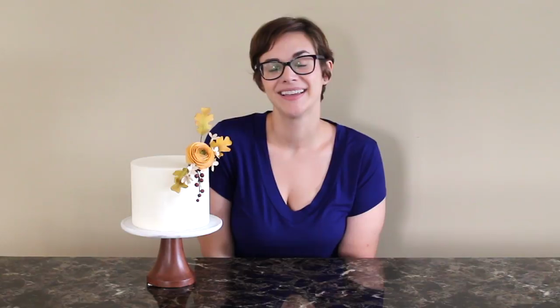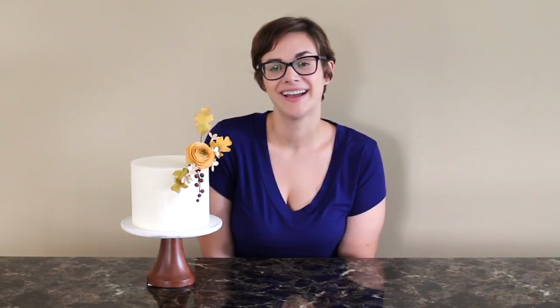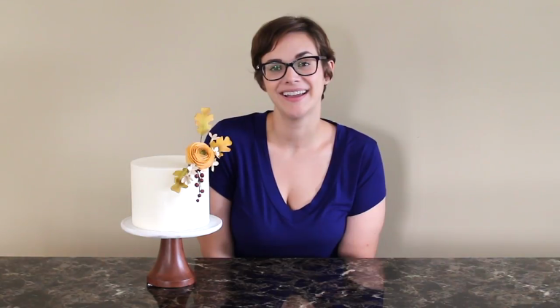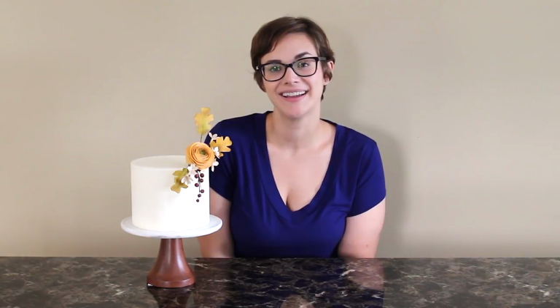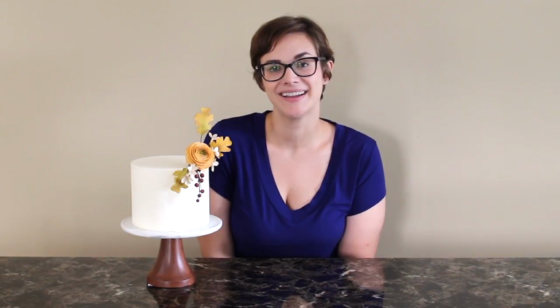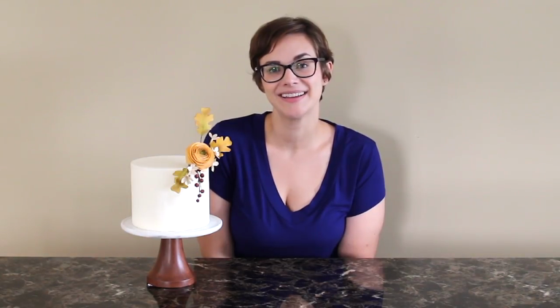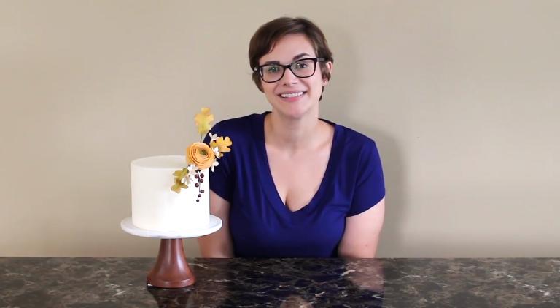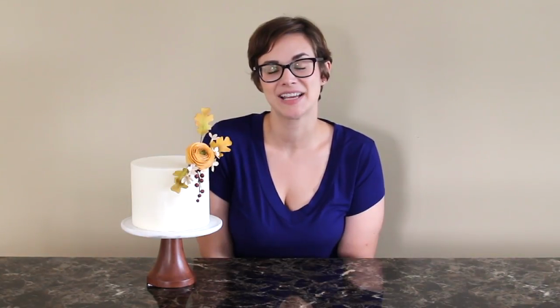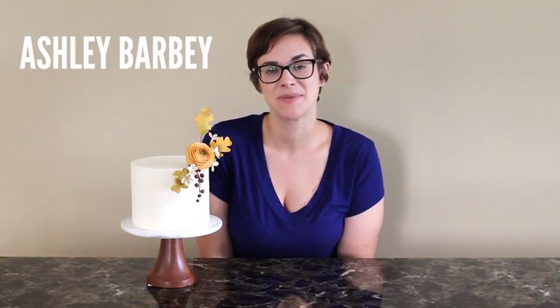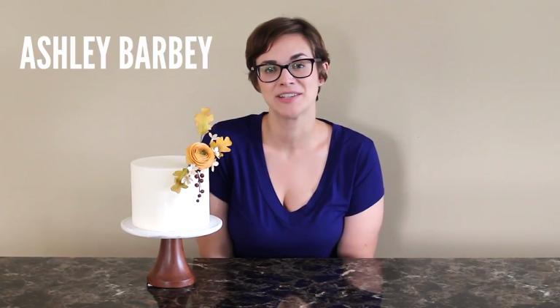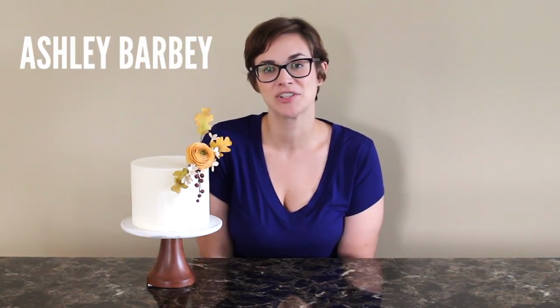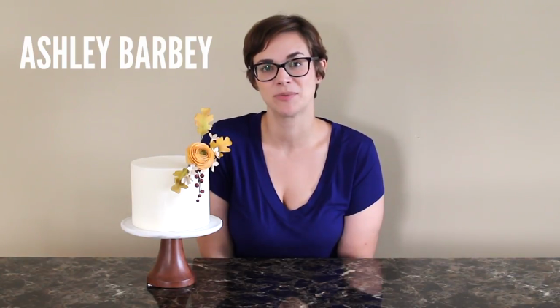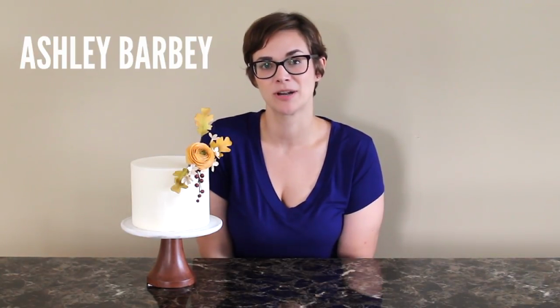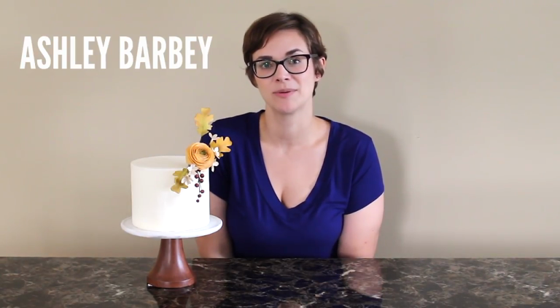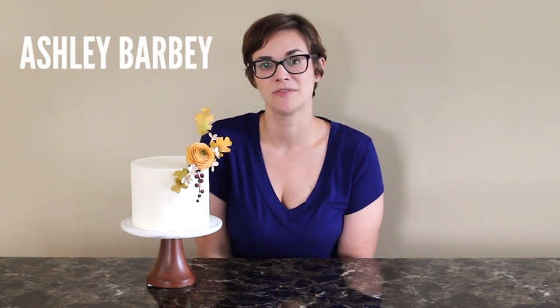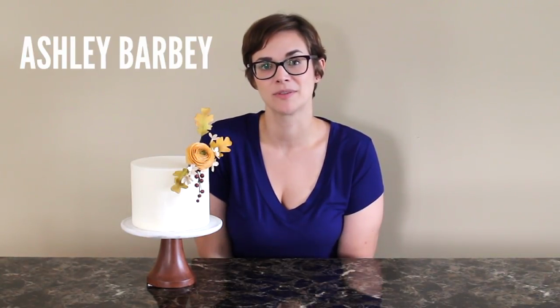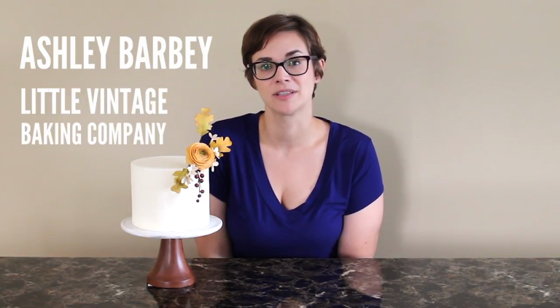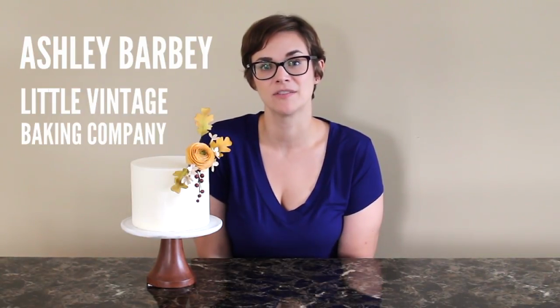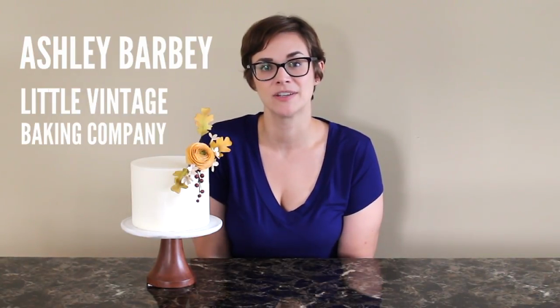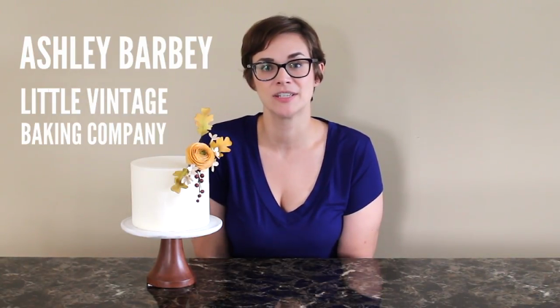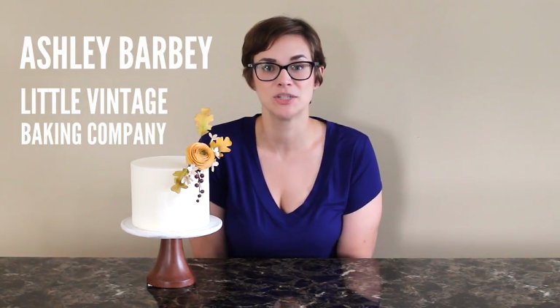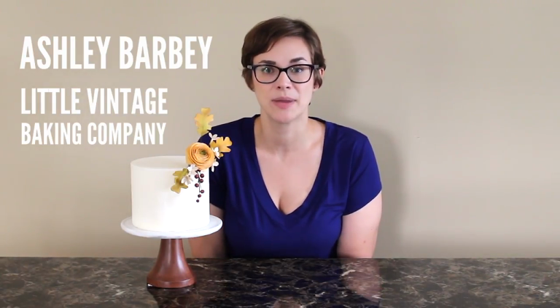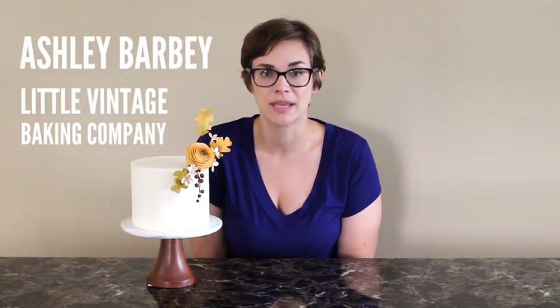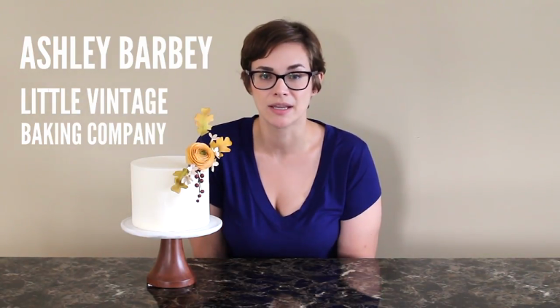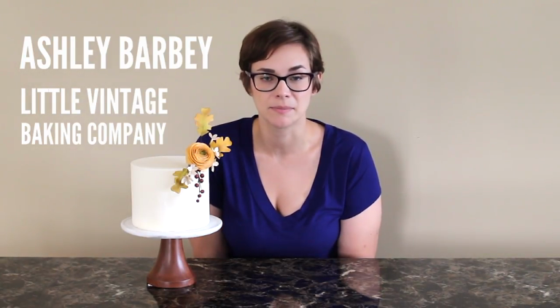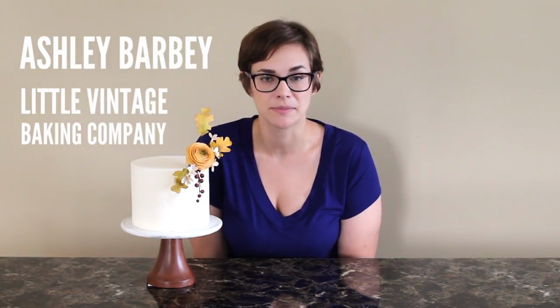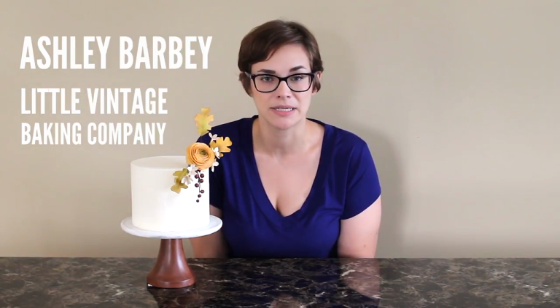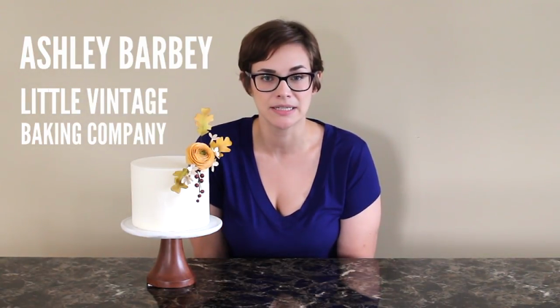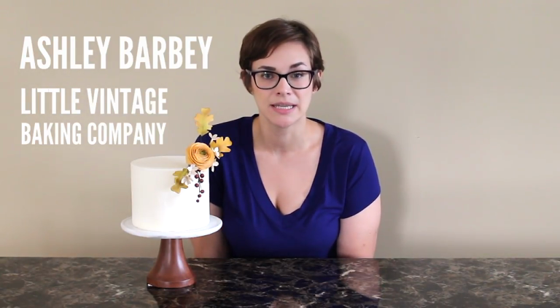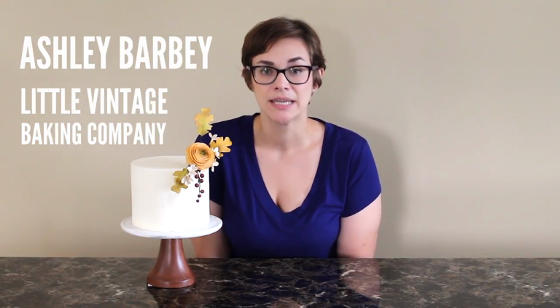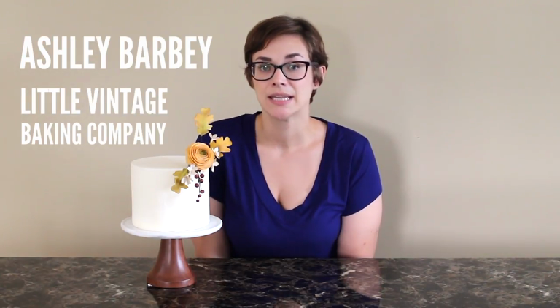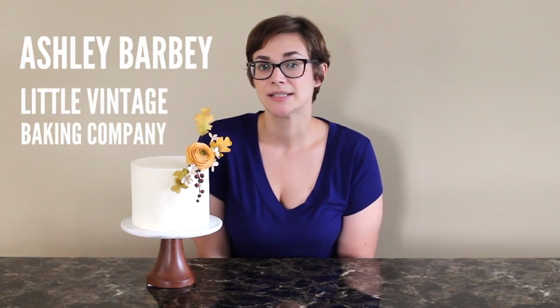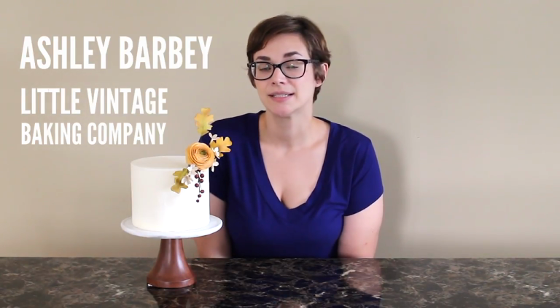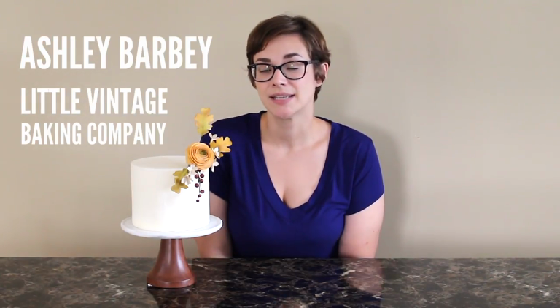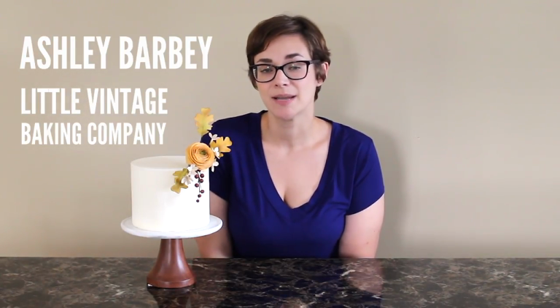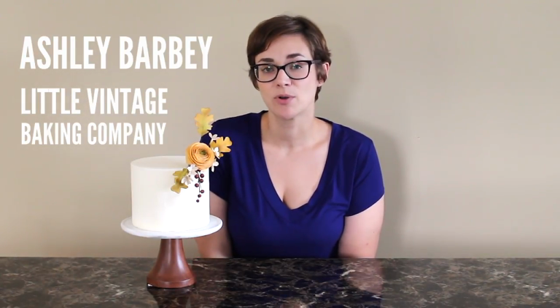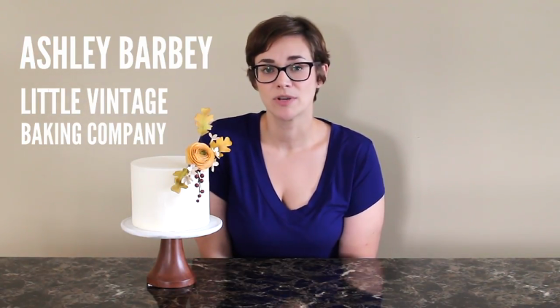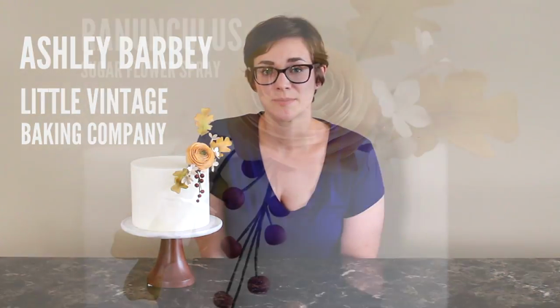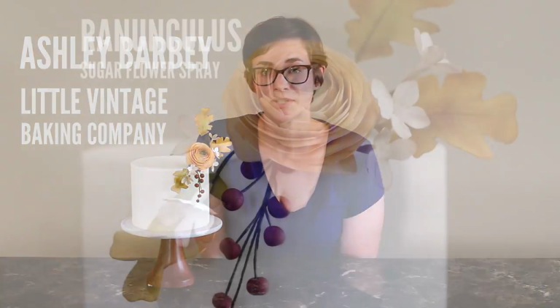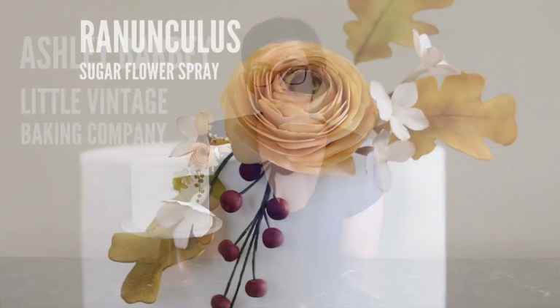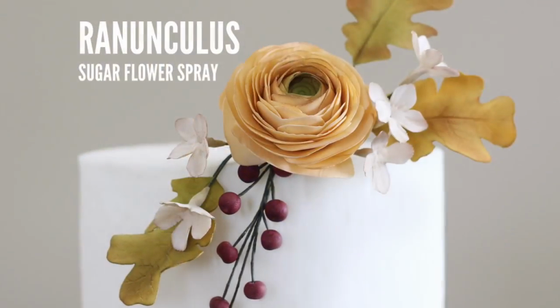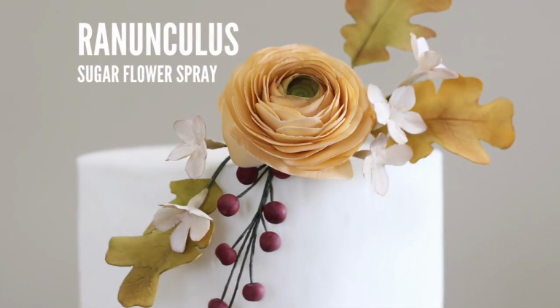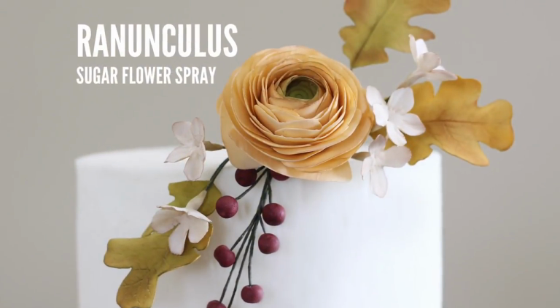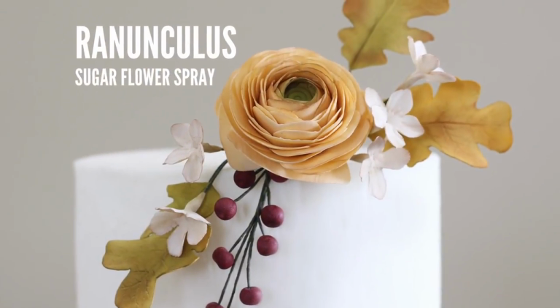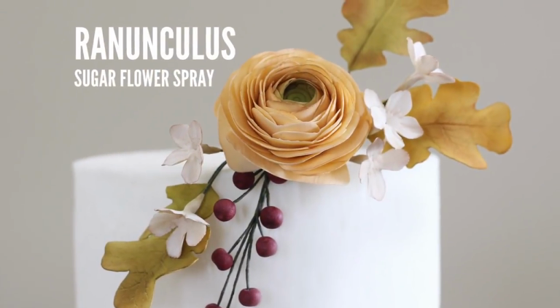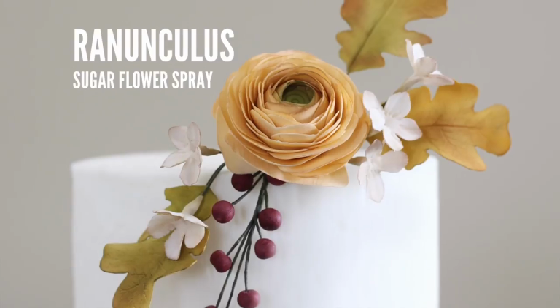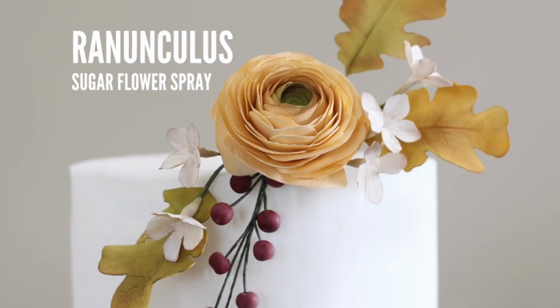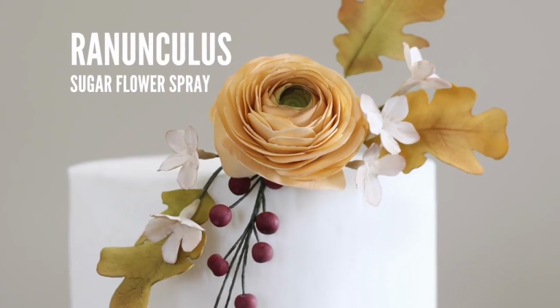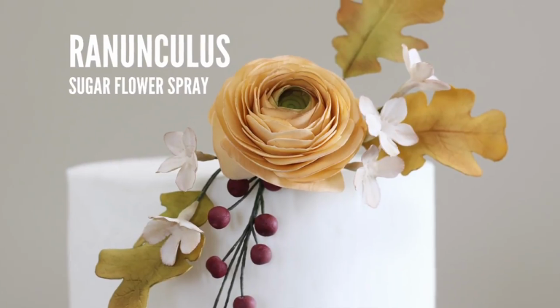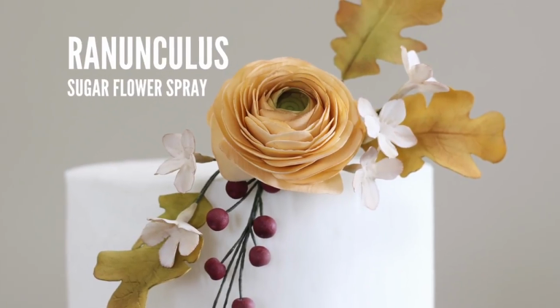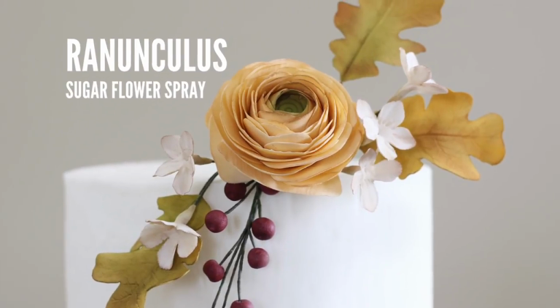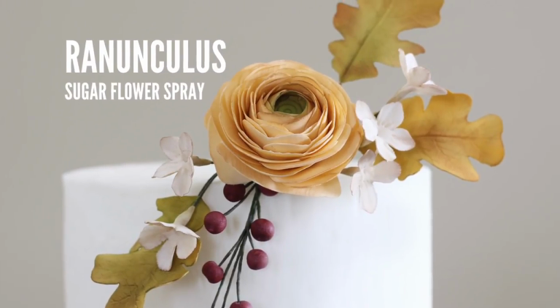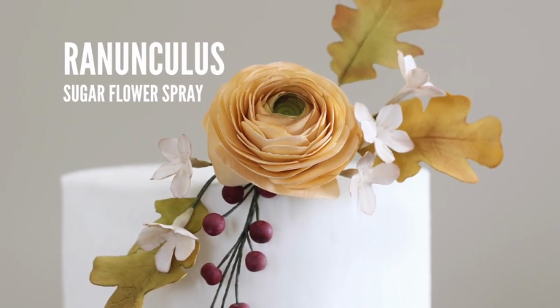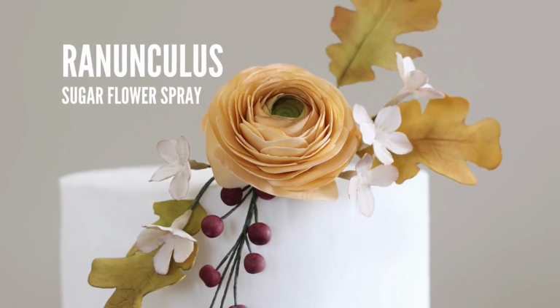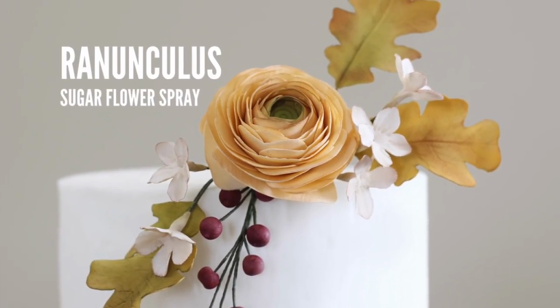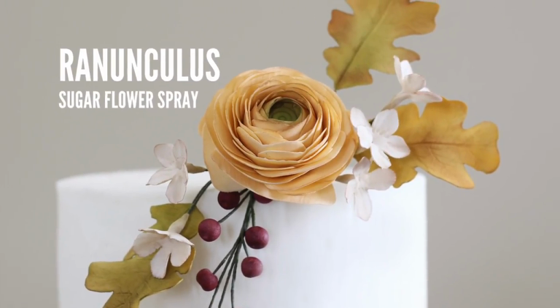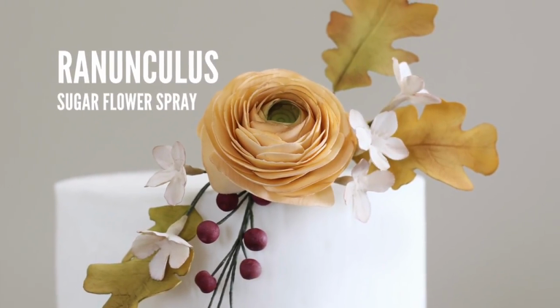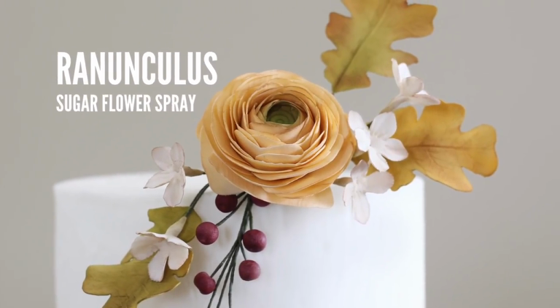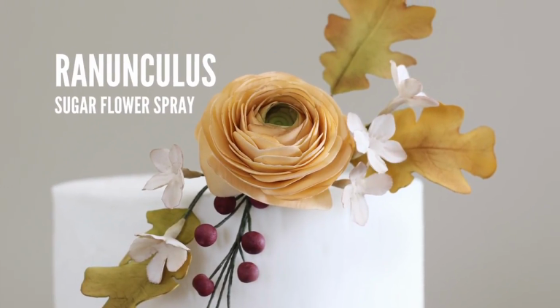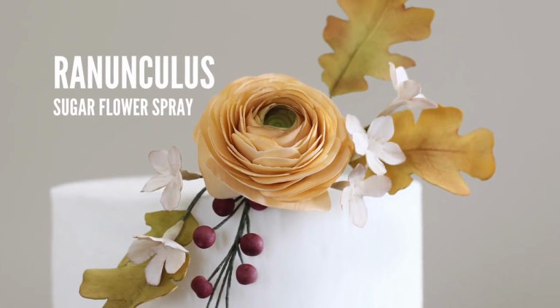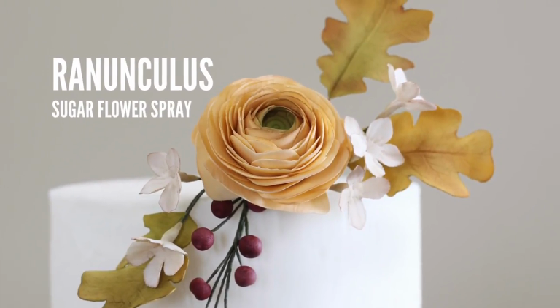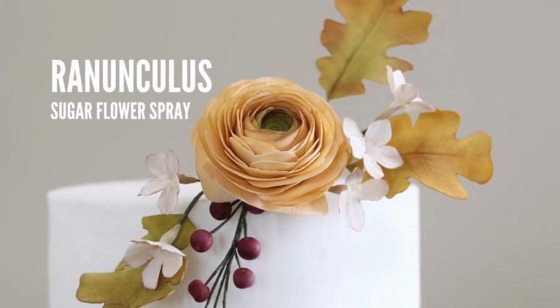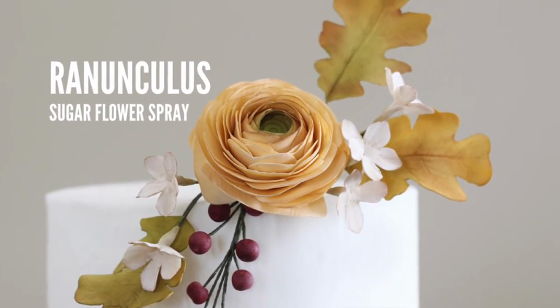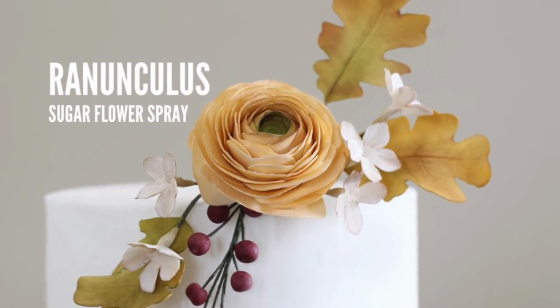Hi guys, I'm Ashley Barbie from the Little Vintage Baking Company and today I'm going to be showing you how to make an autumn inspired ranunculus spray.